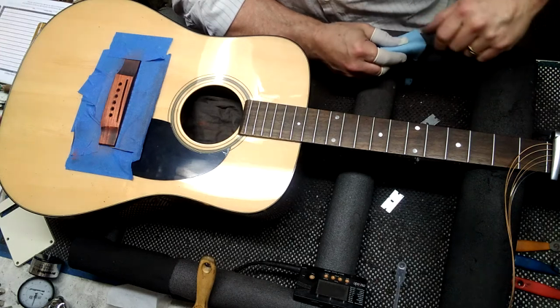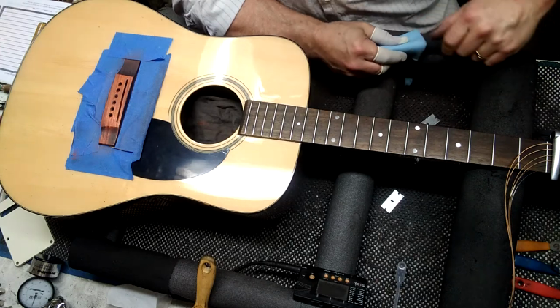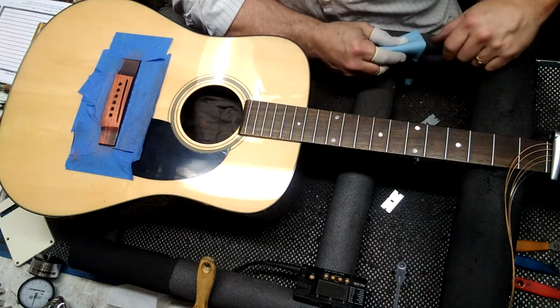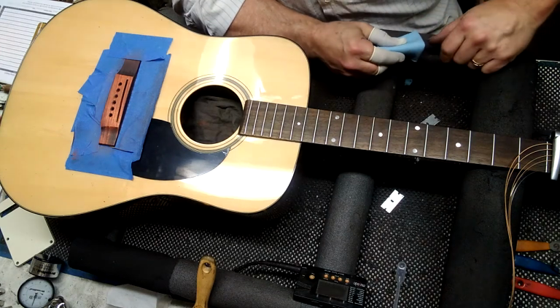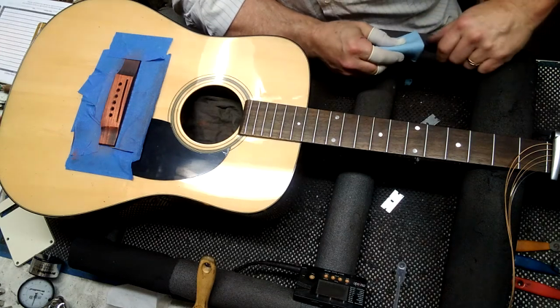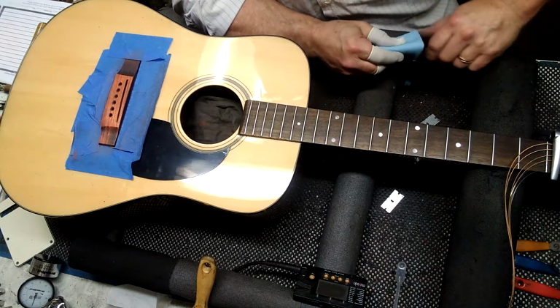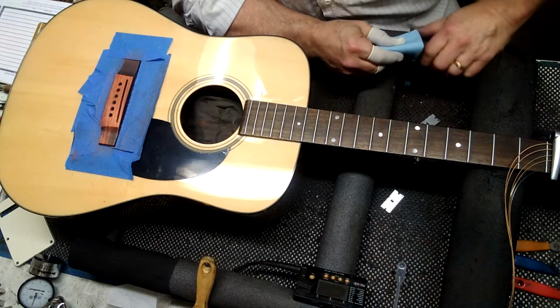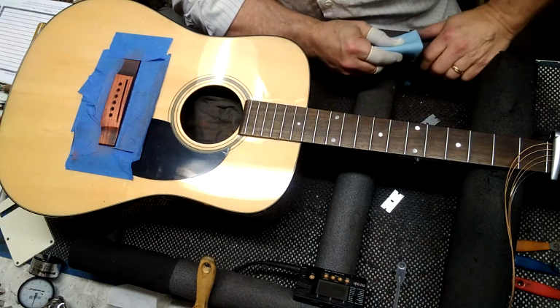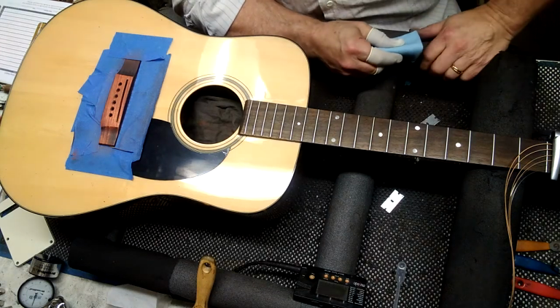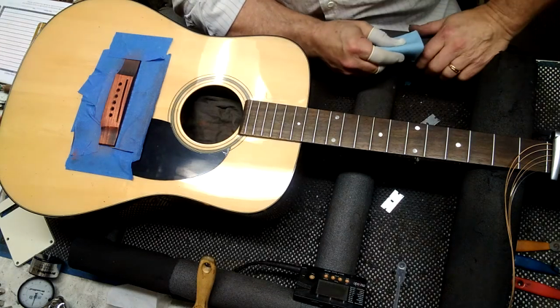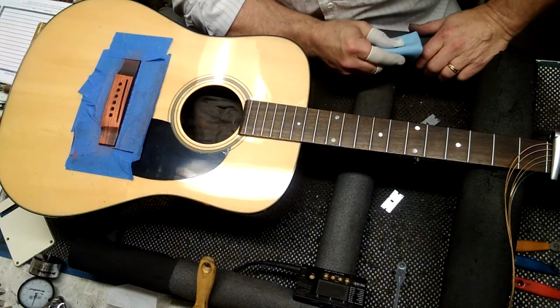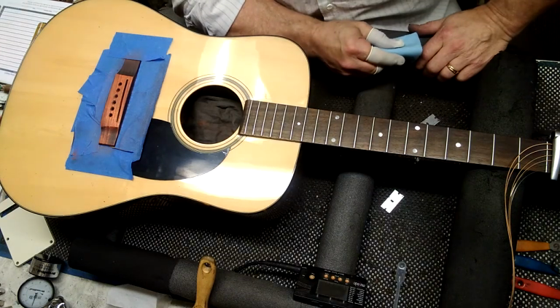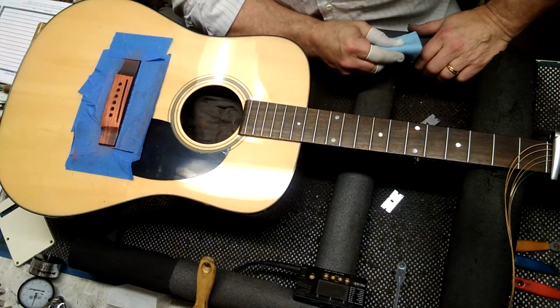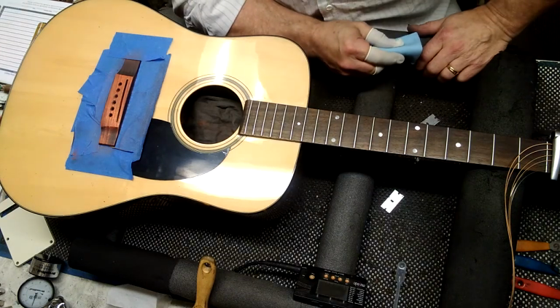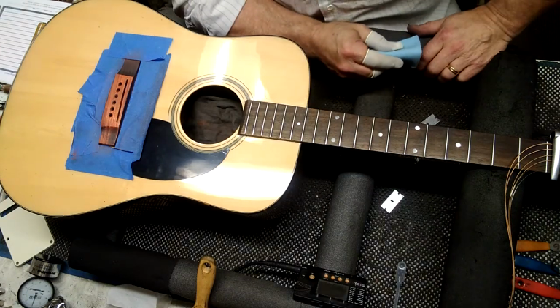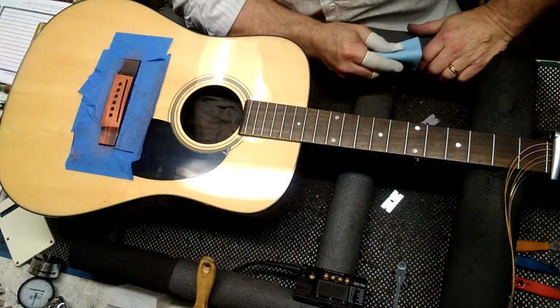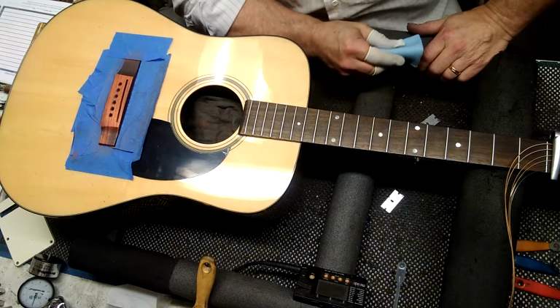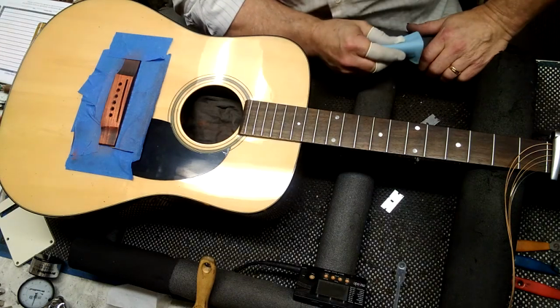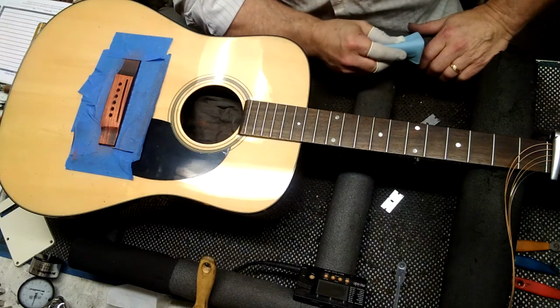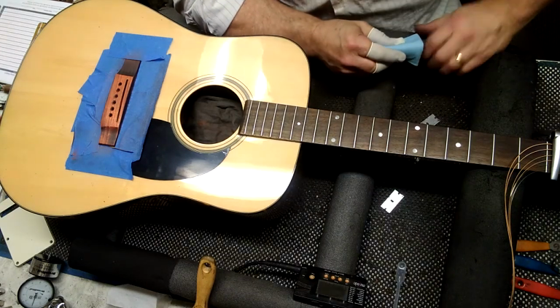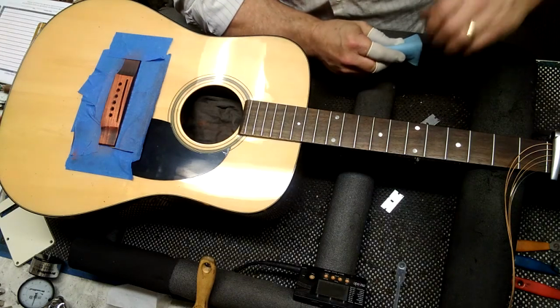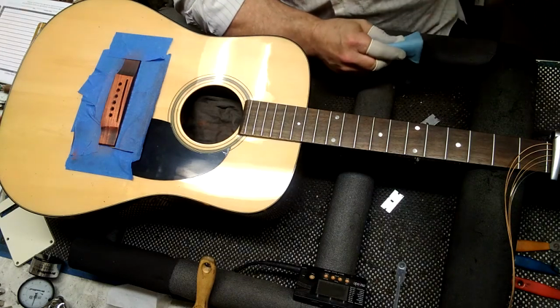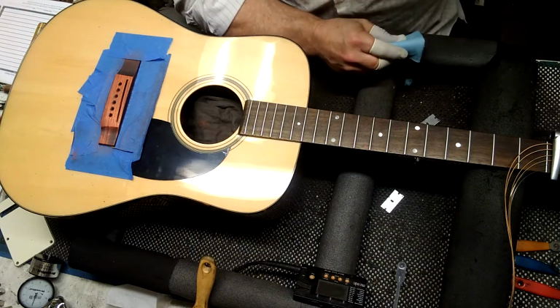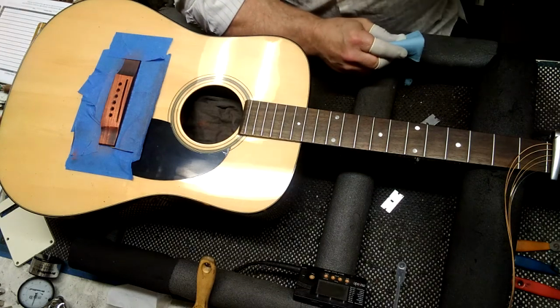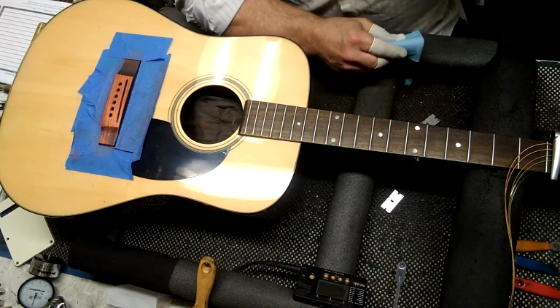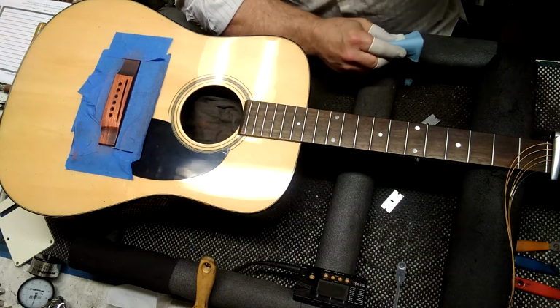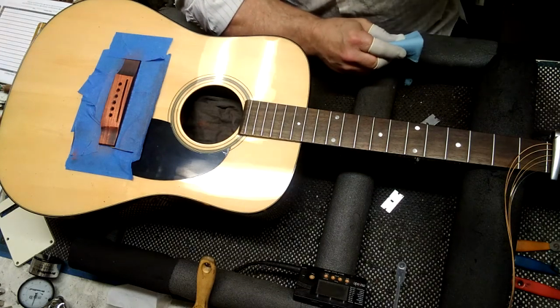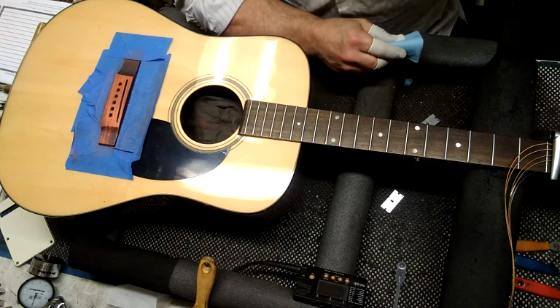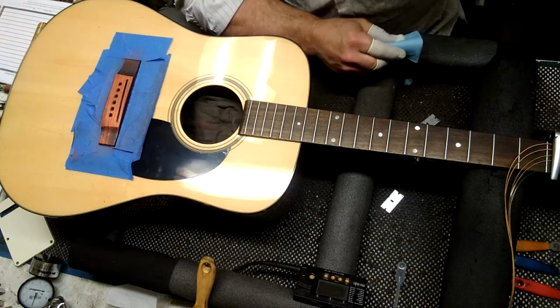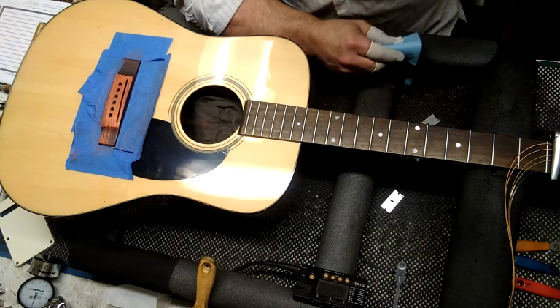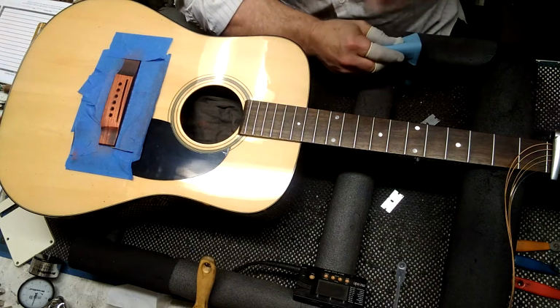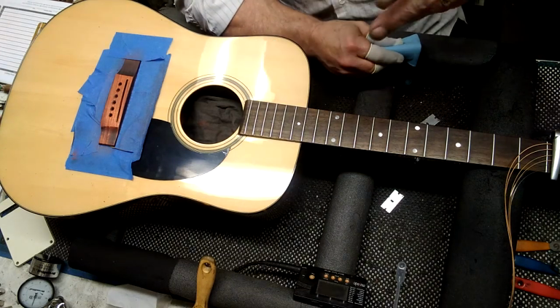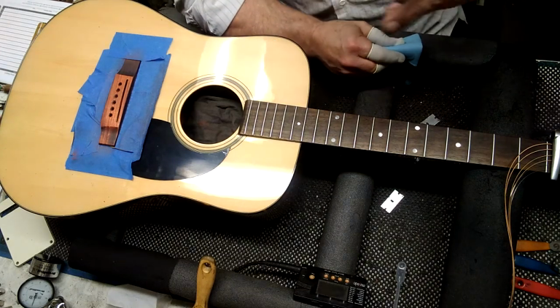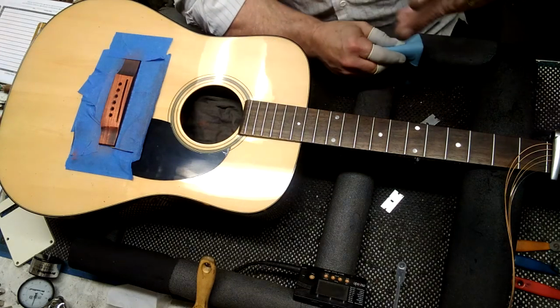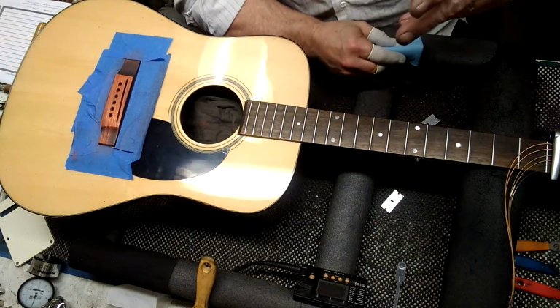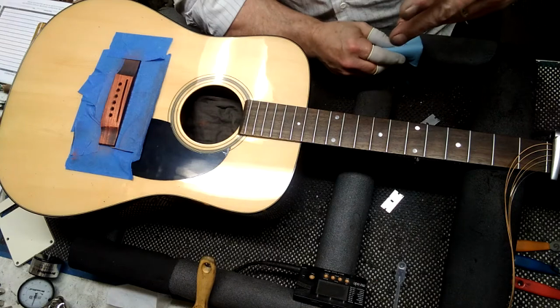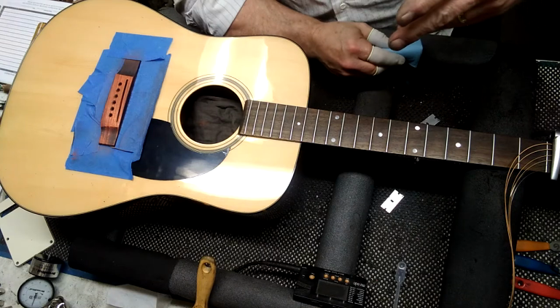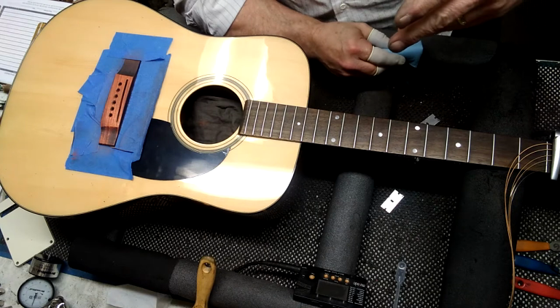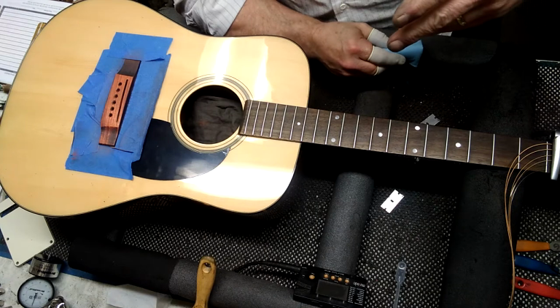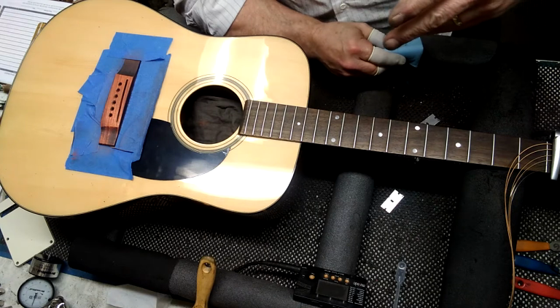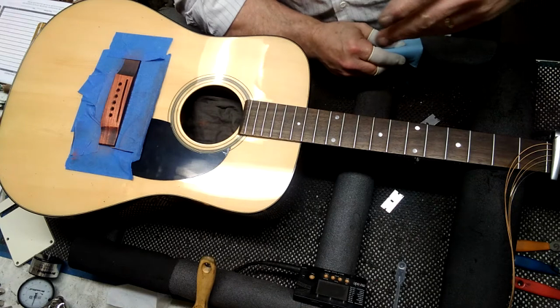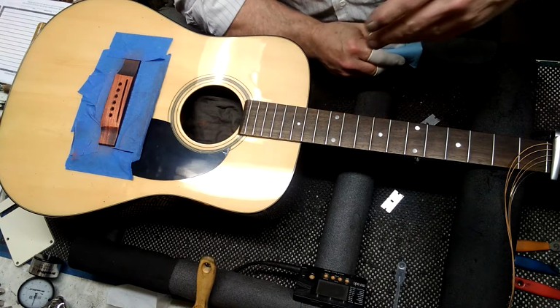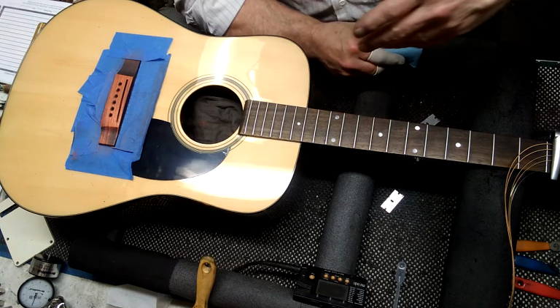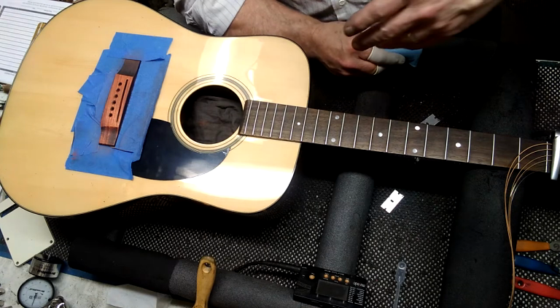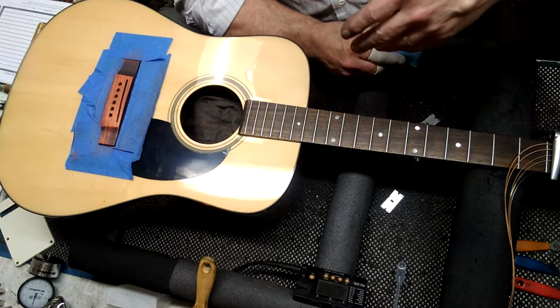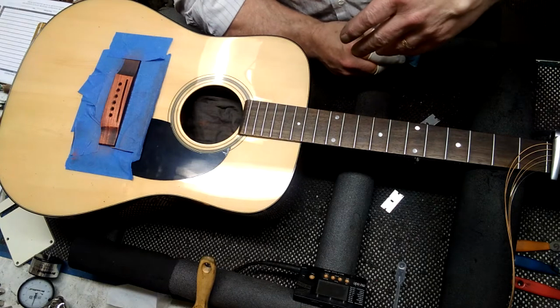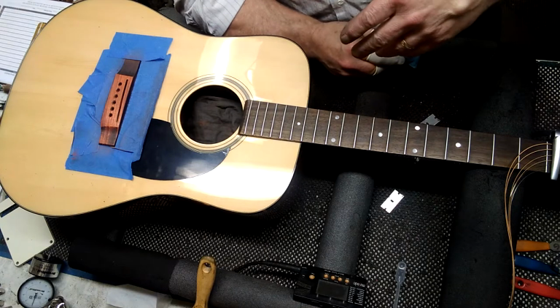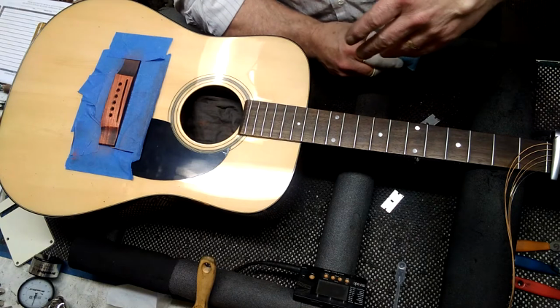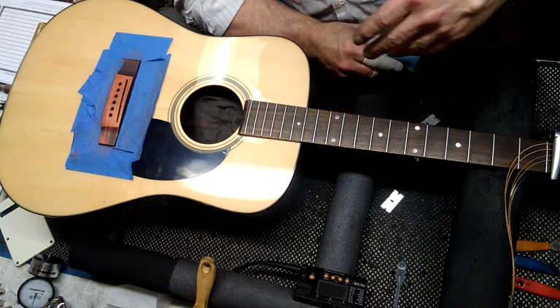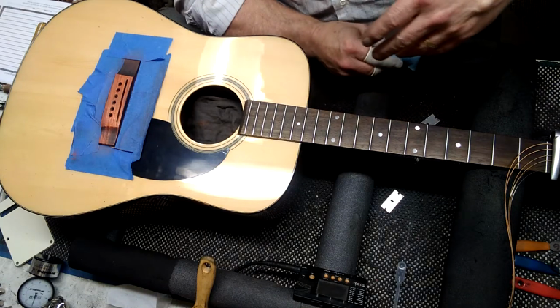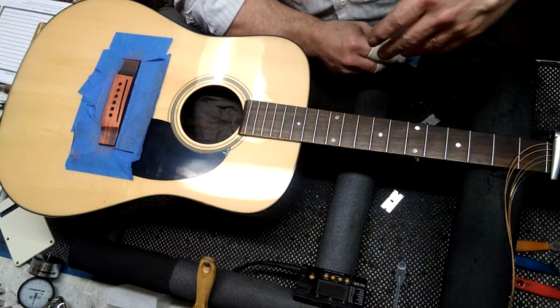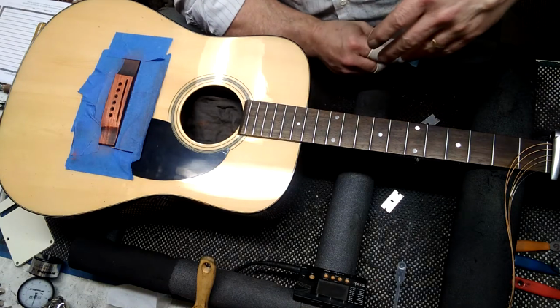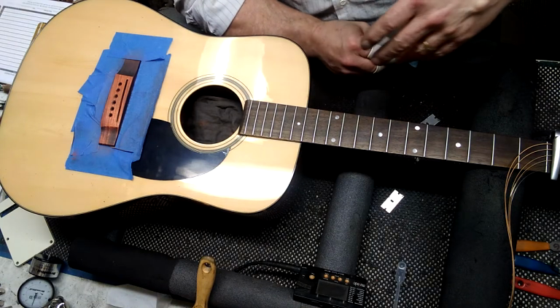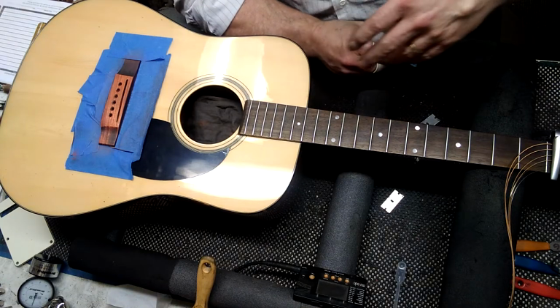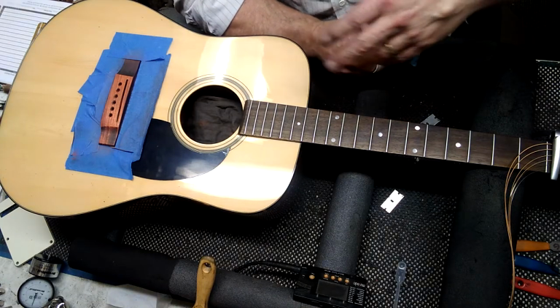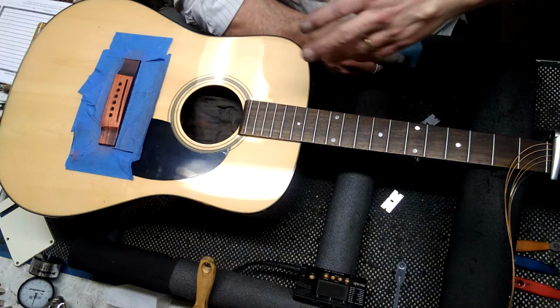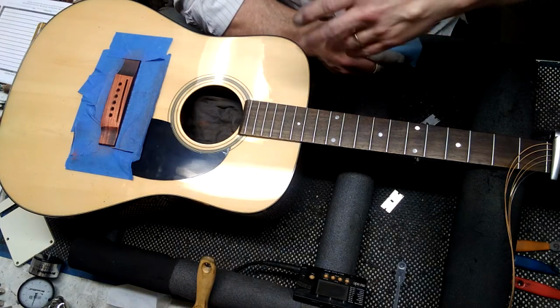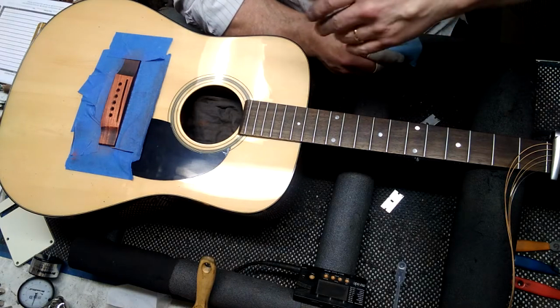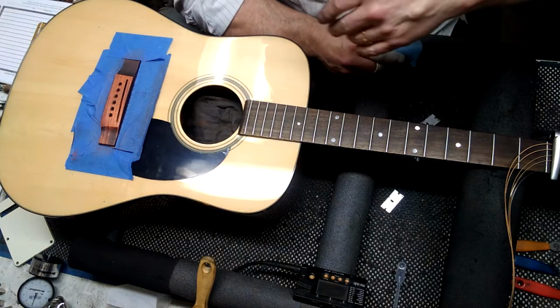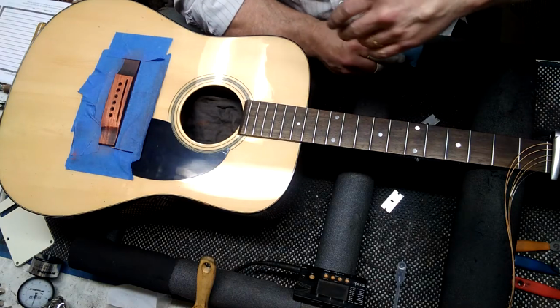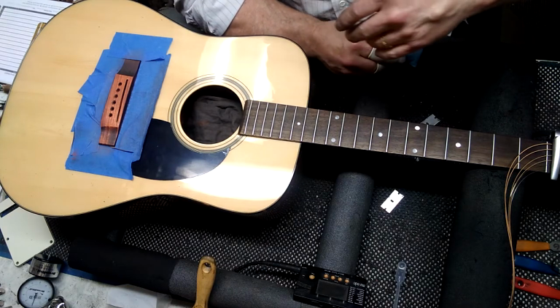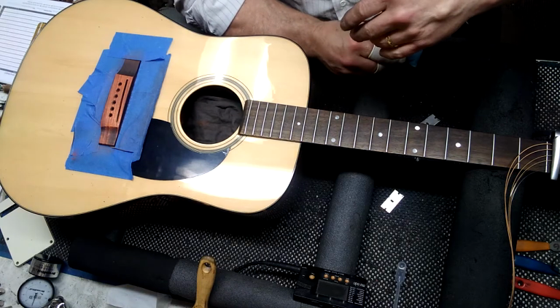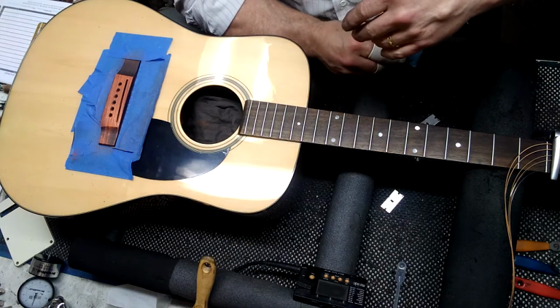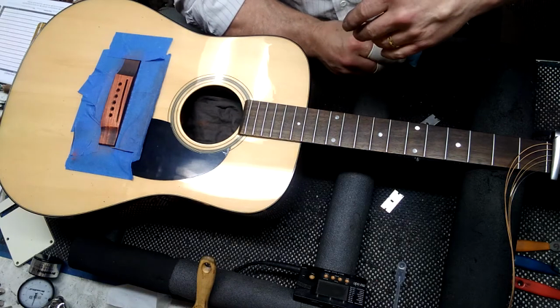Hi, this is Darren Drup, Drup Guitars. I finally can get to my dye, so I'm going to show you how to dye the bridge really quick.